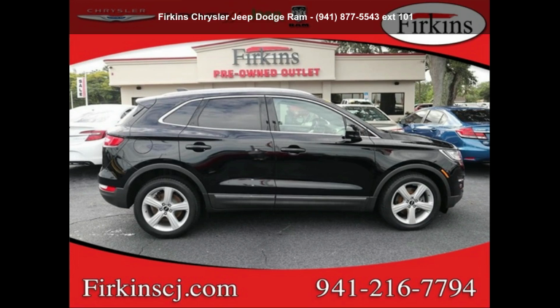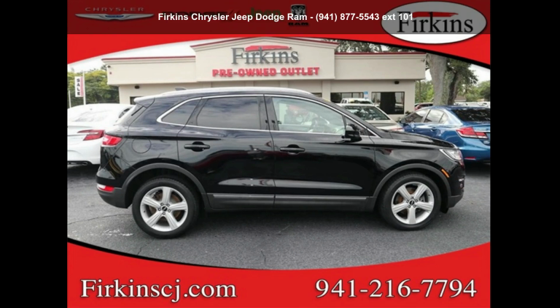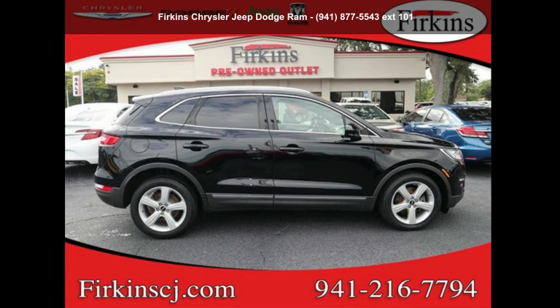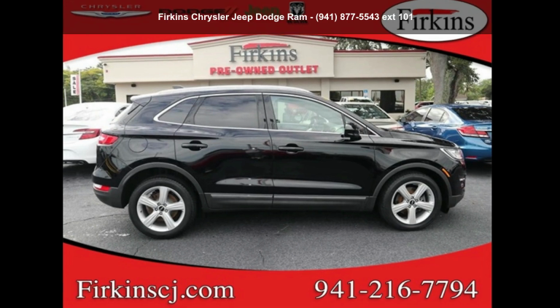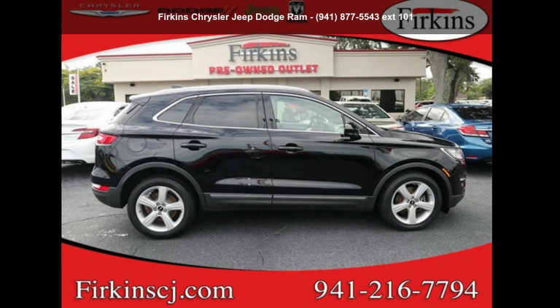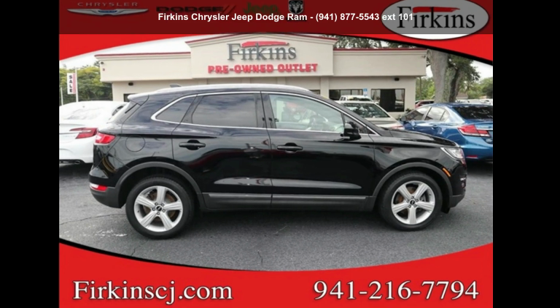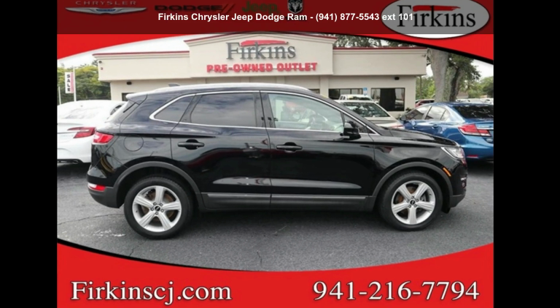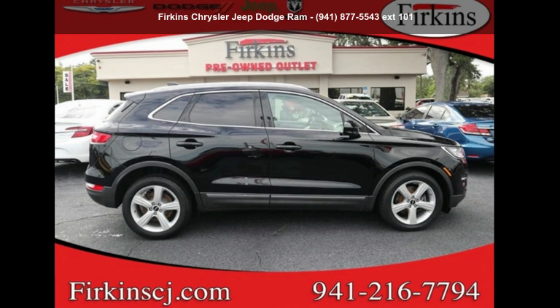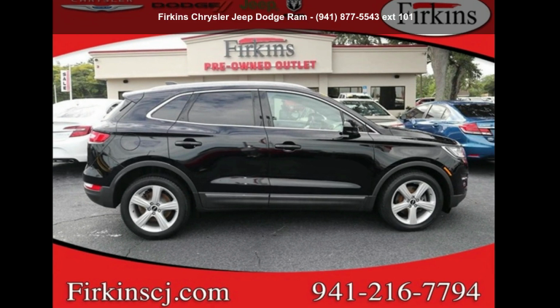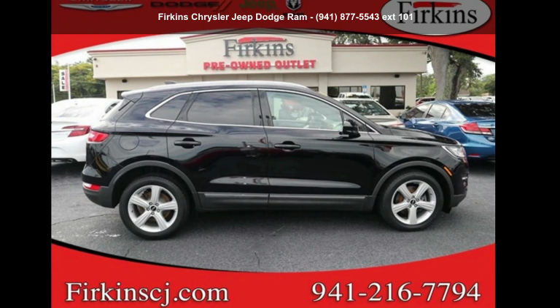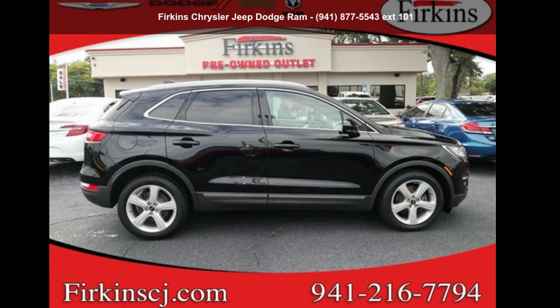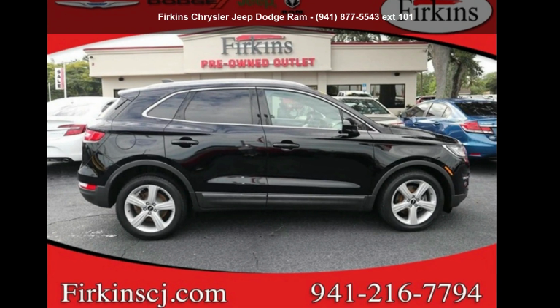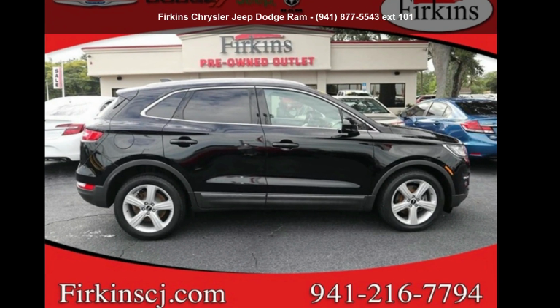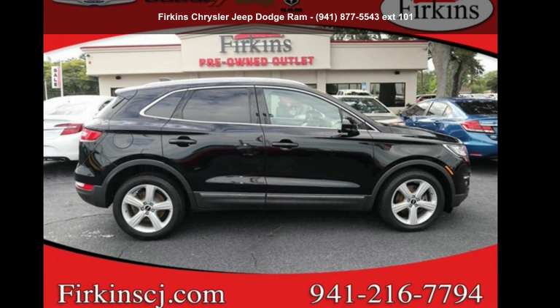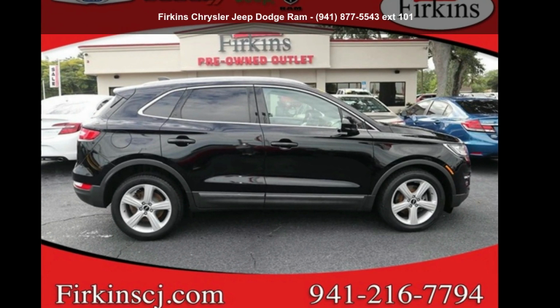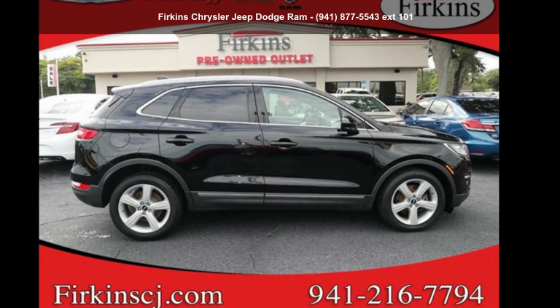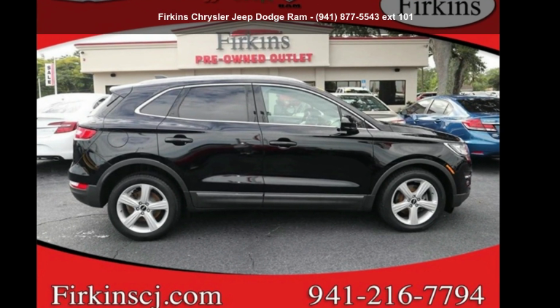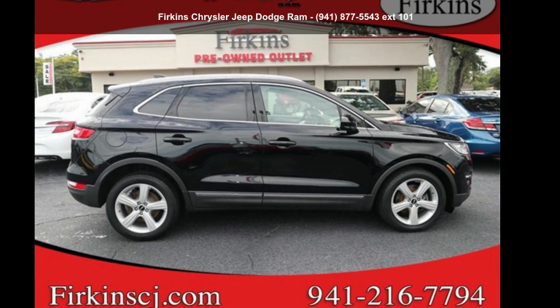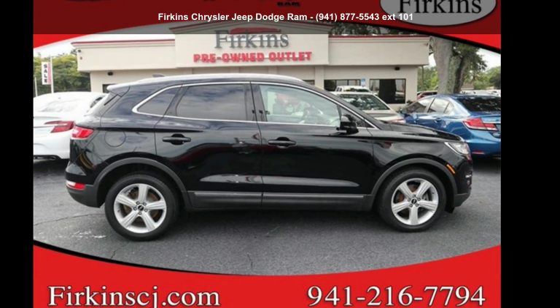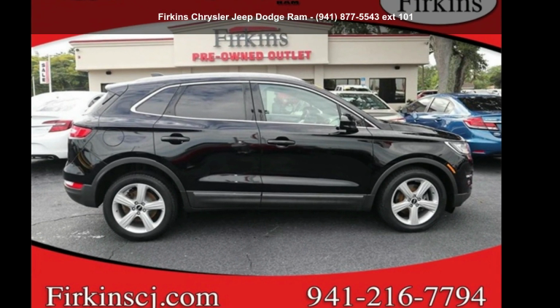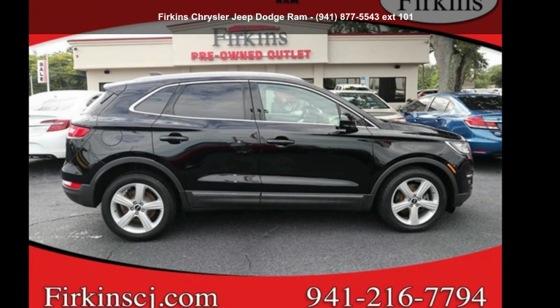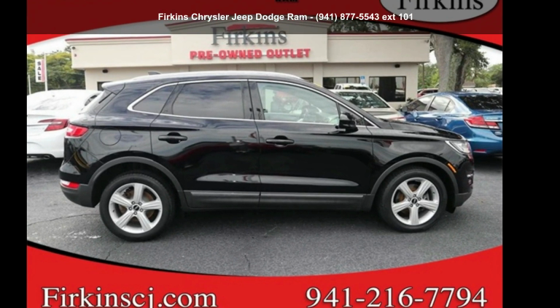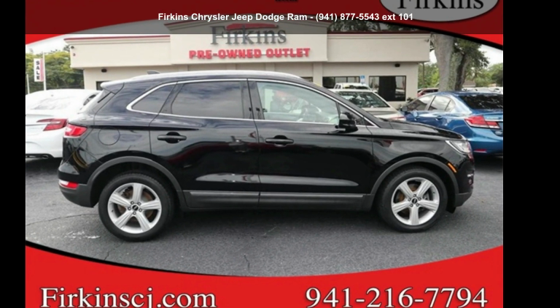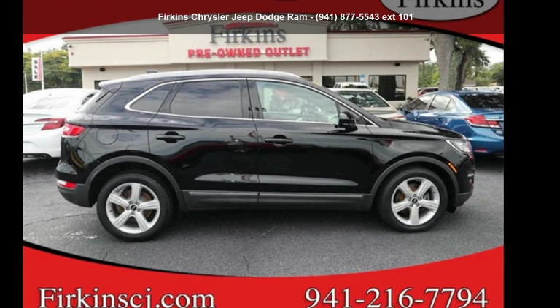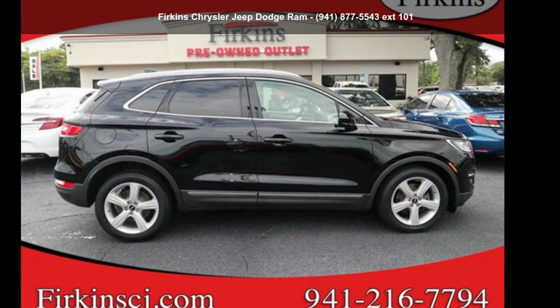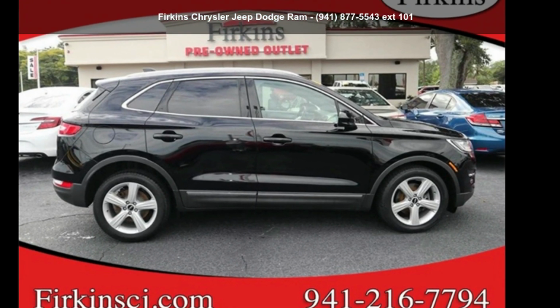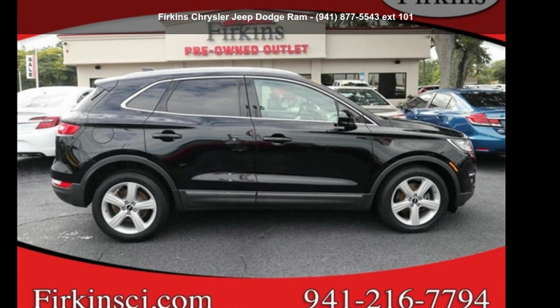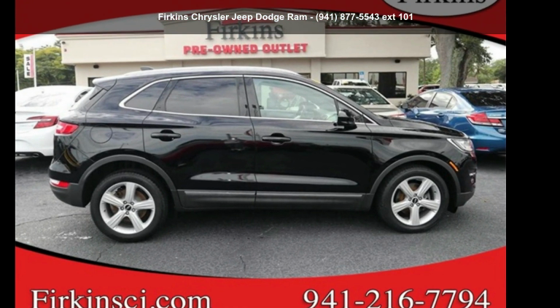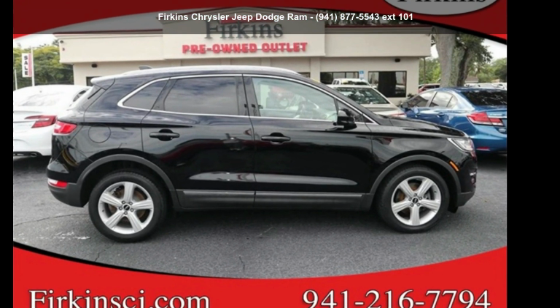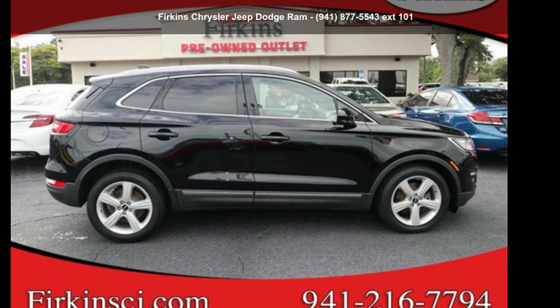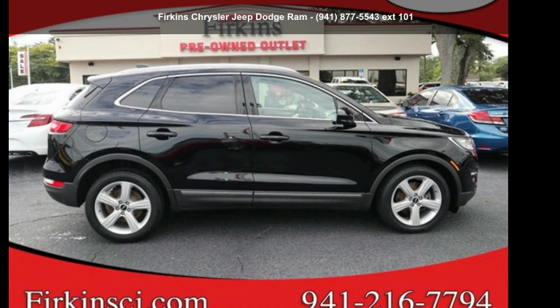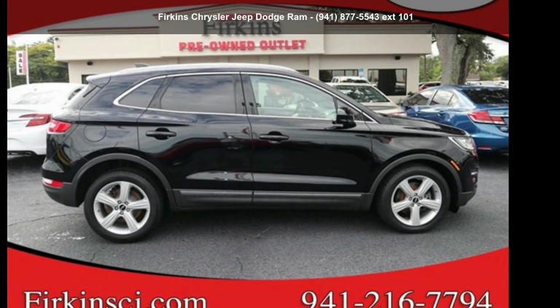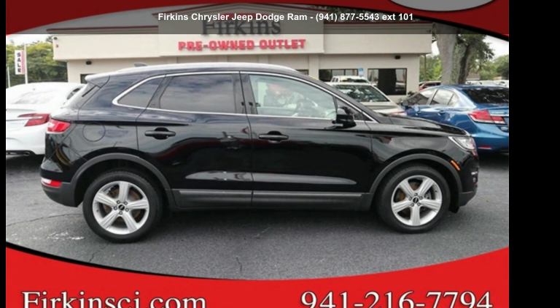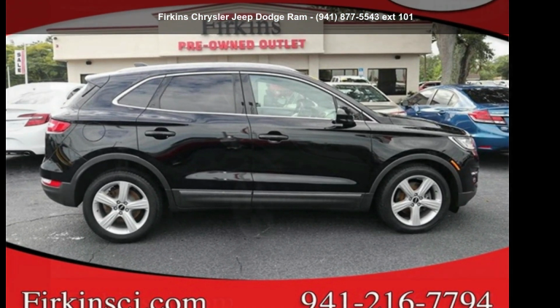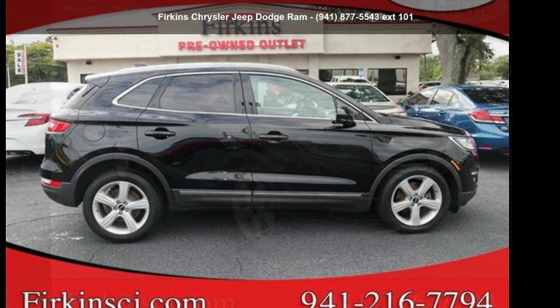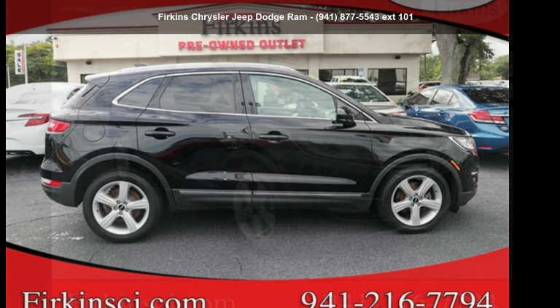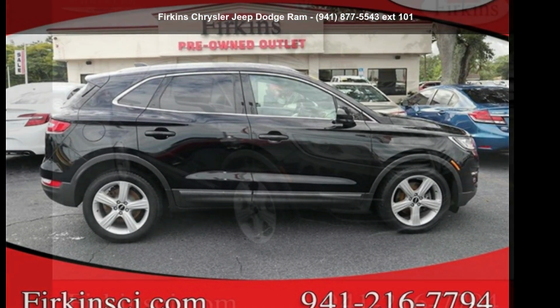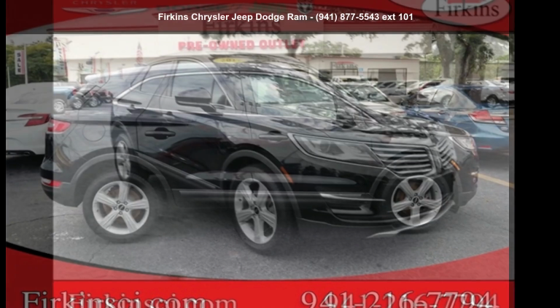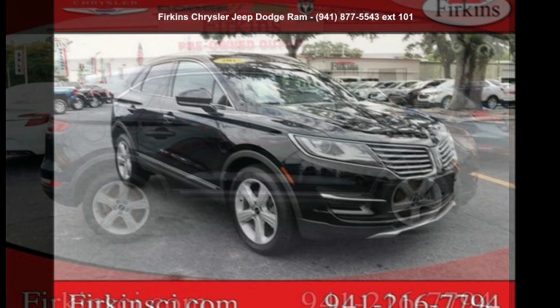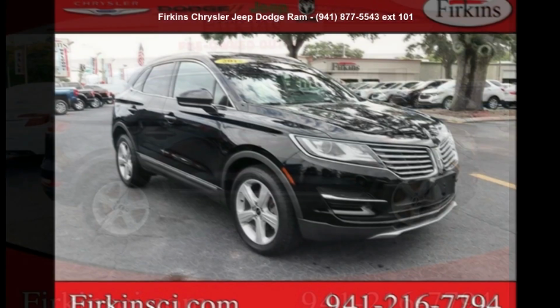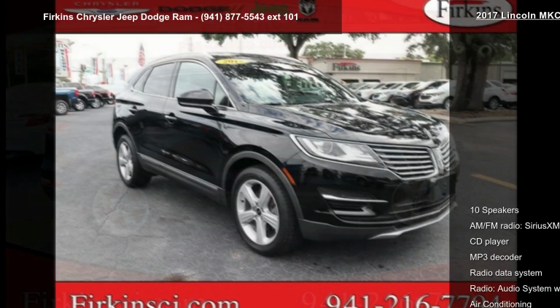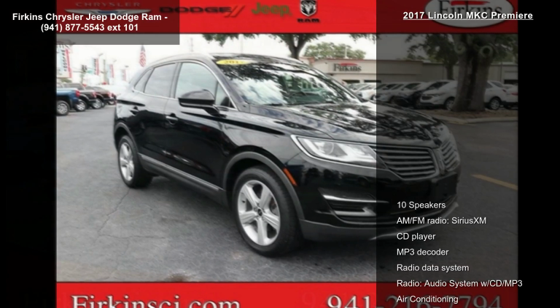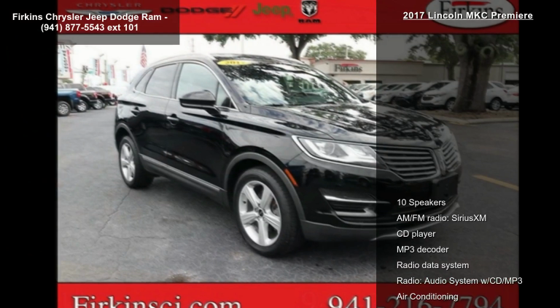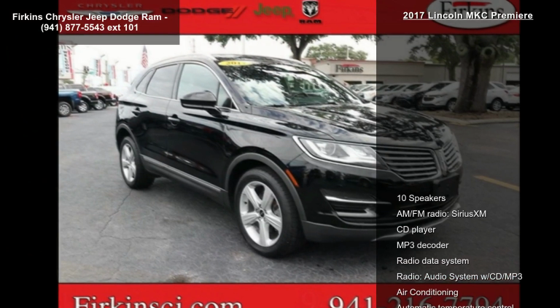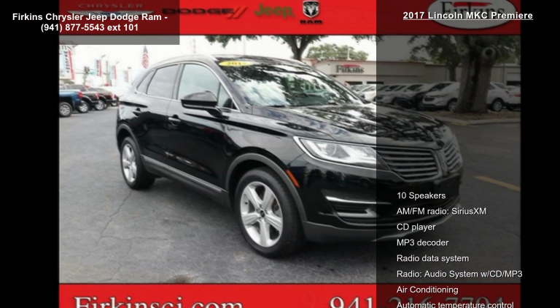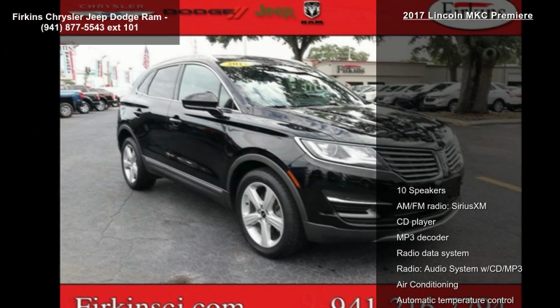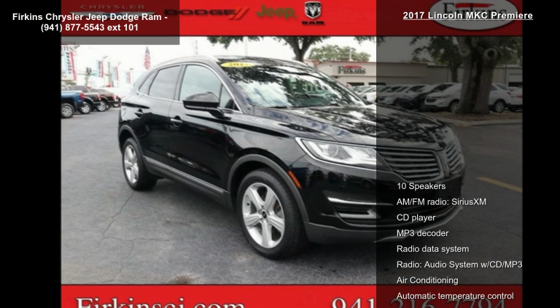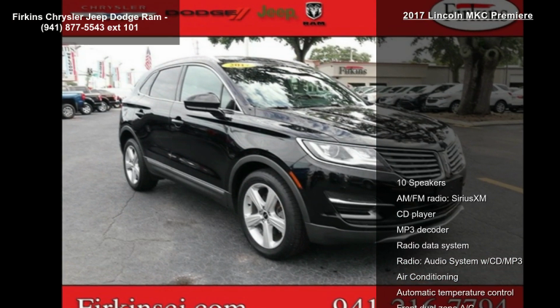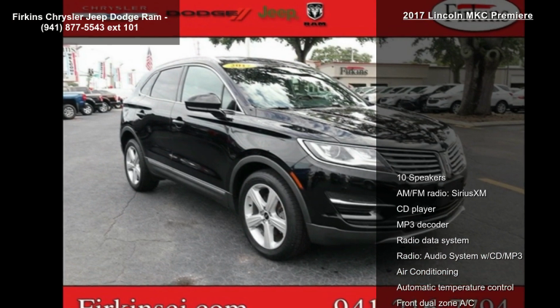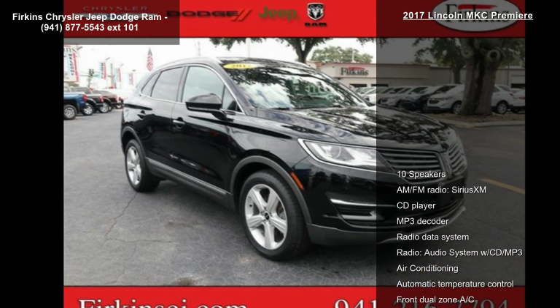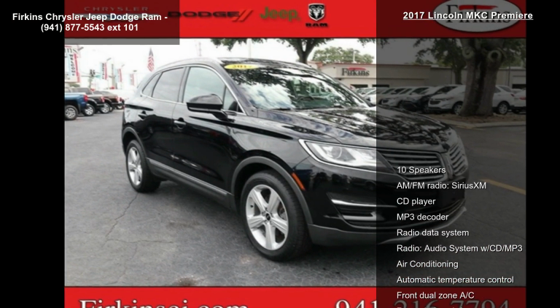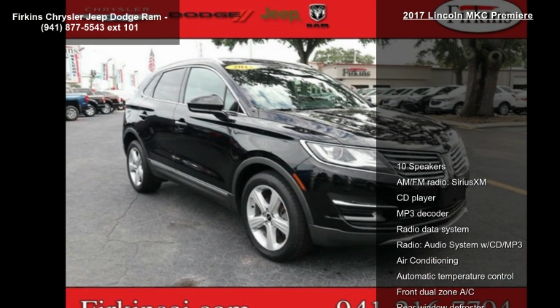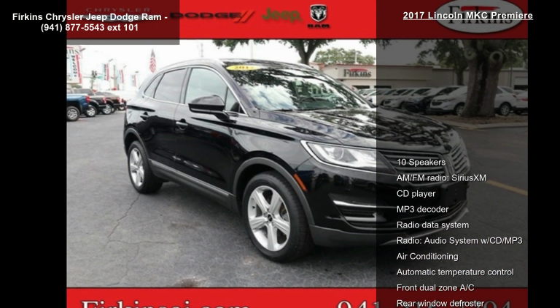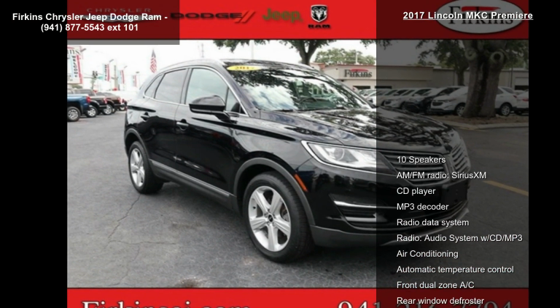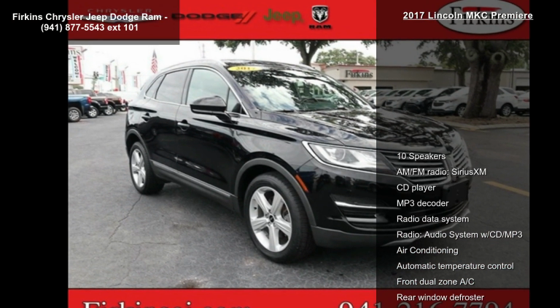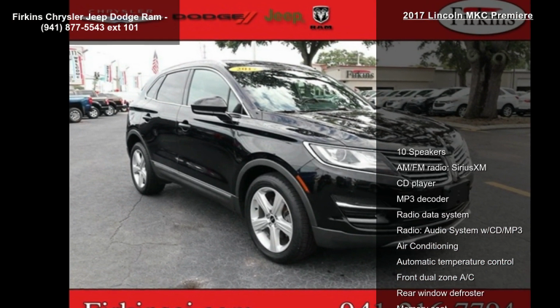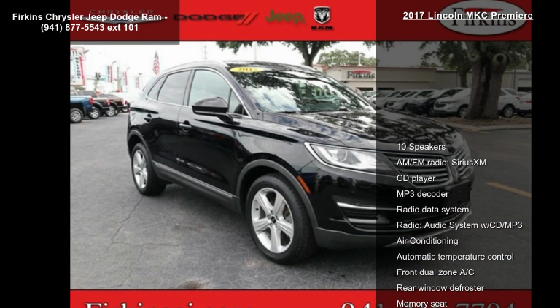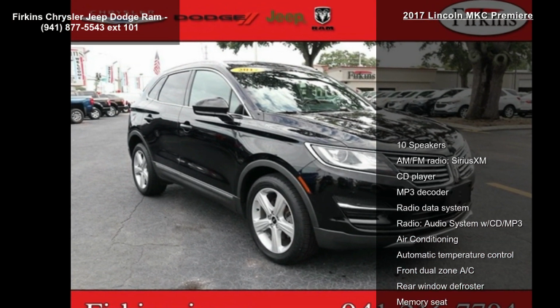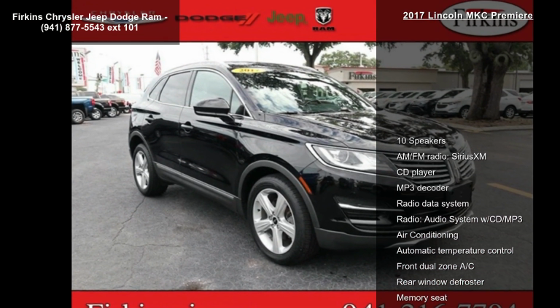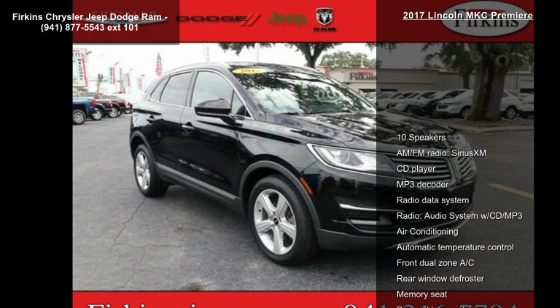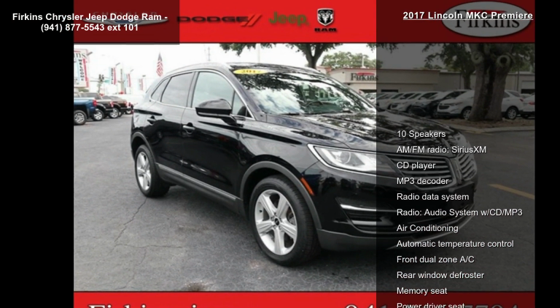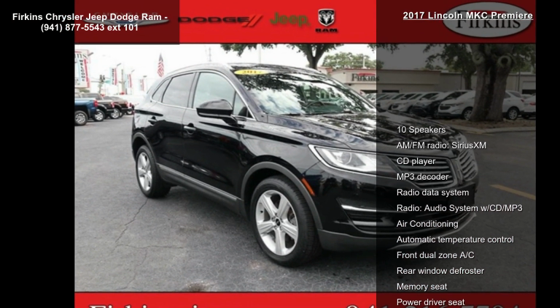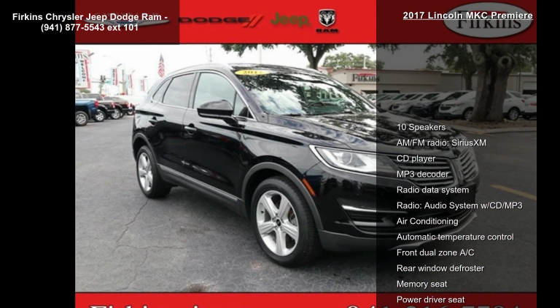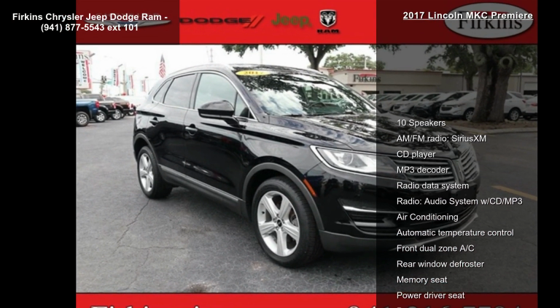Arrive in style with this Lincoln 2017 MKC Premiere. Don't miss this great deal on a luxury vehicle.